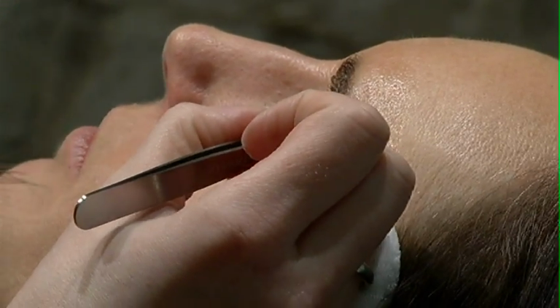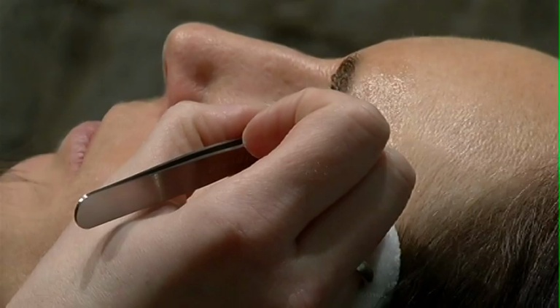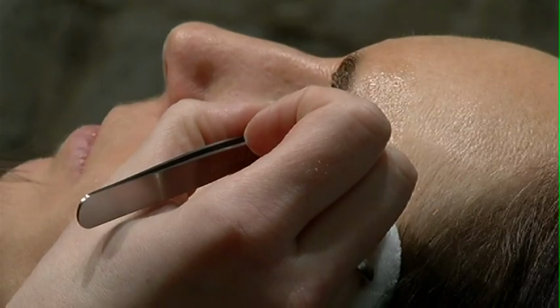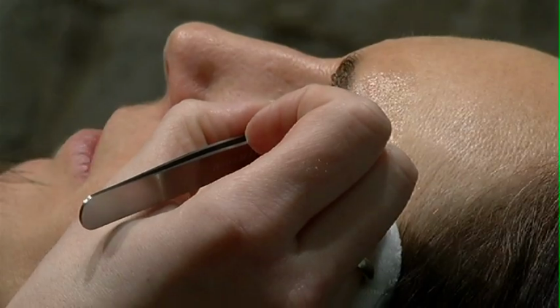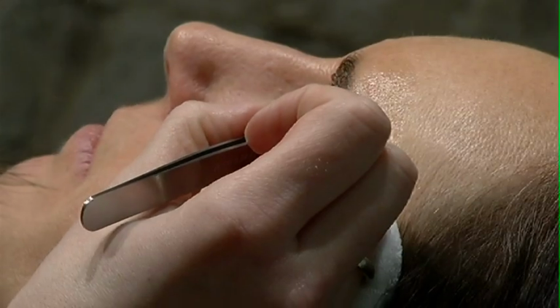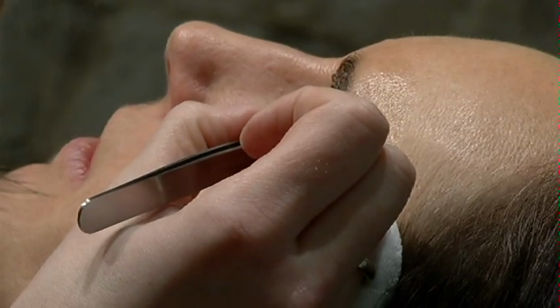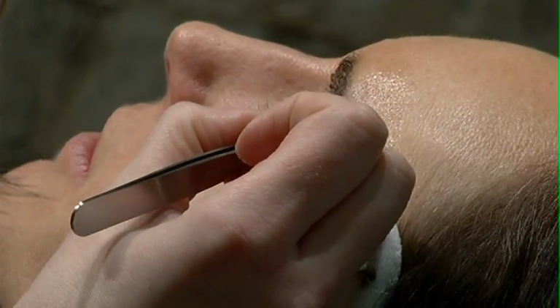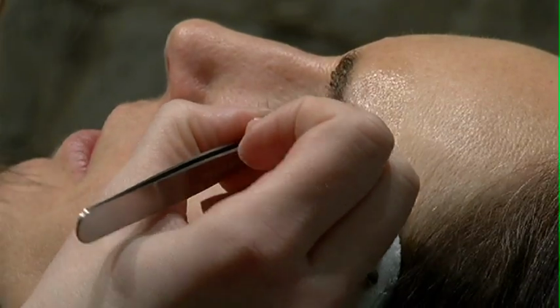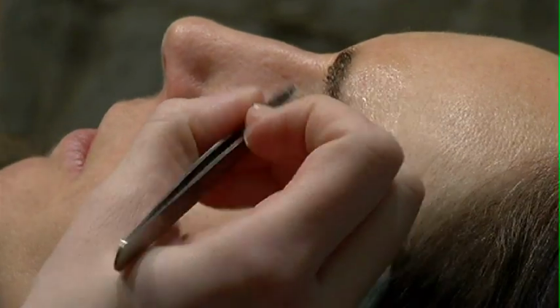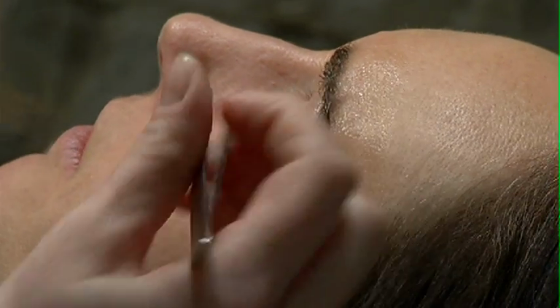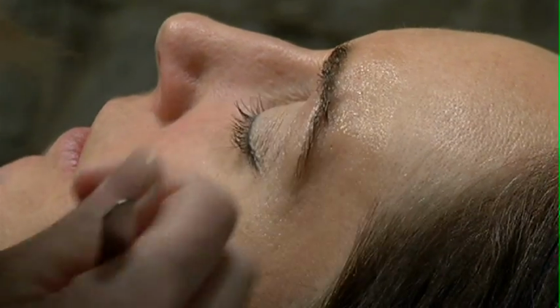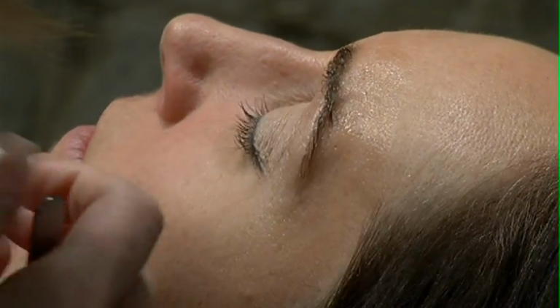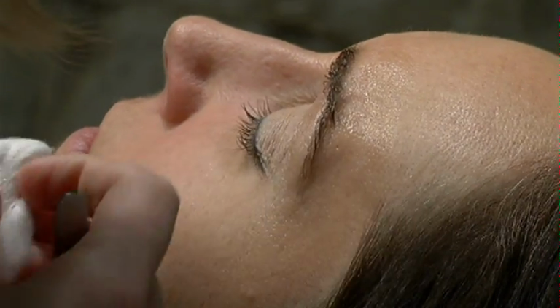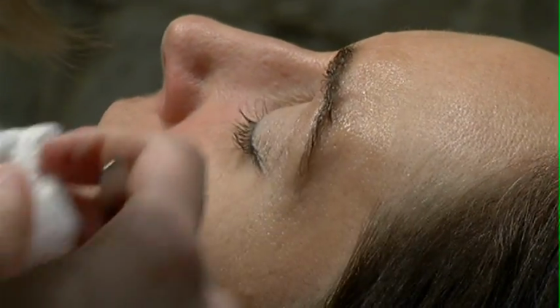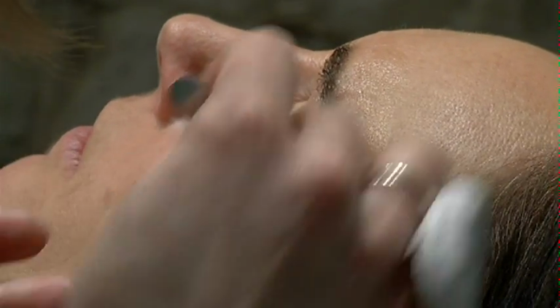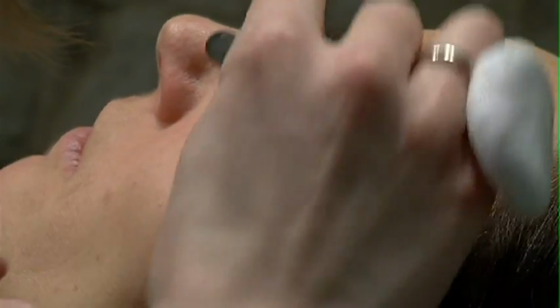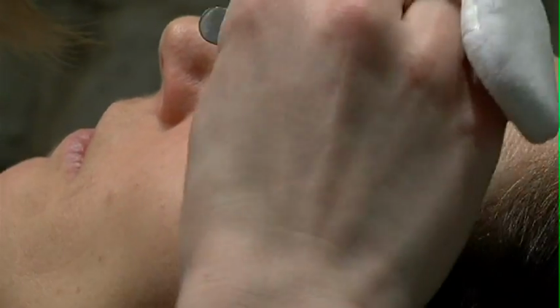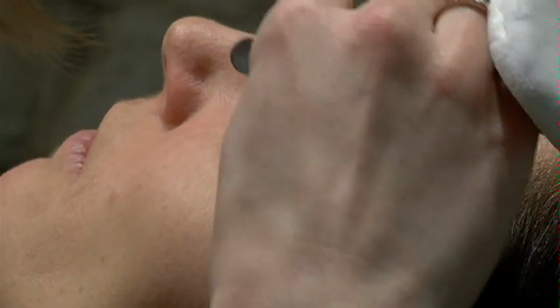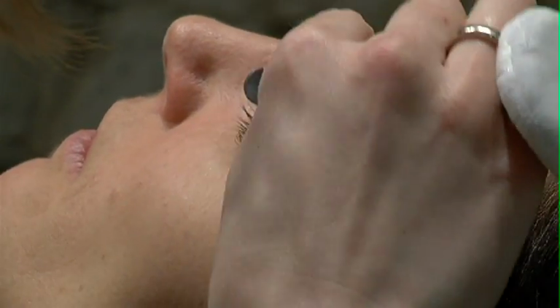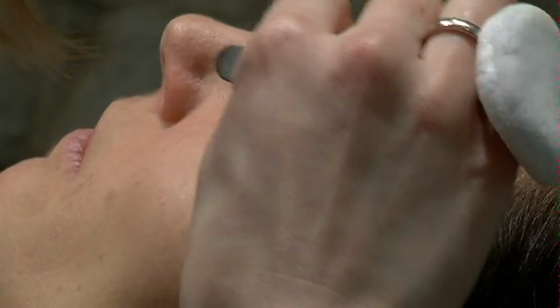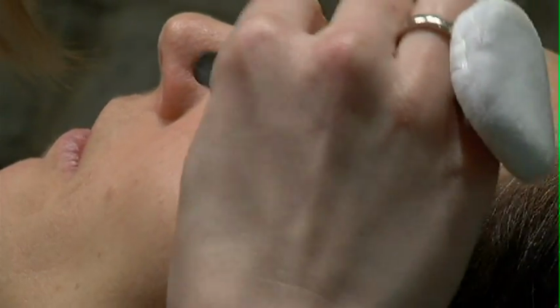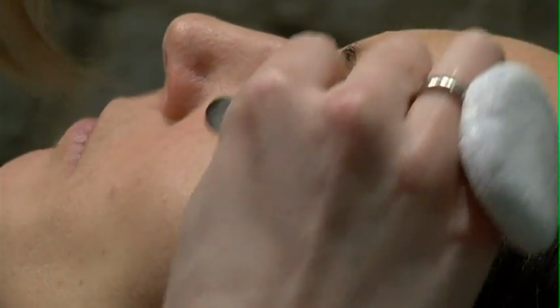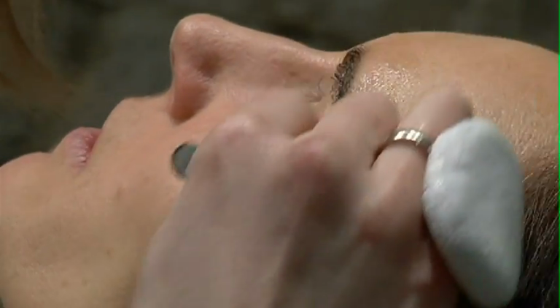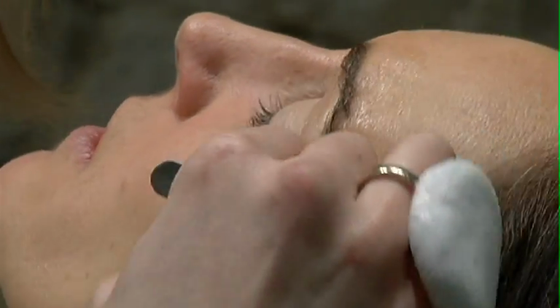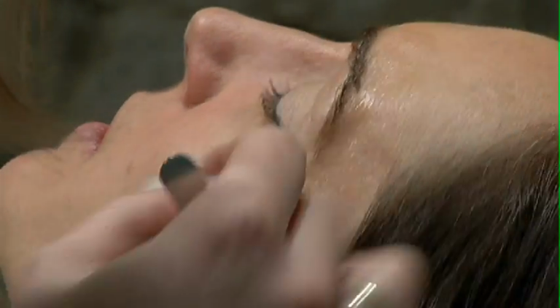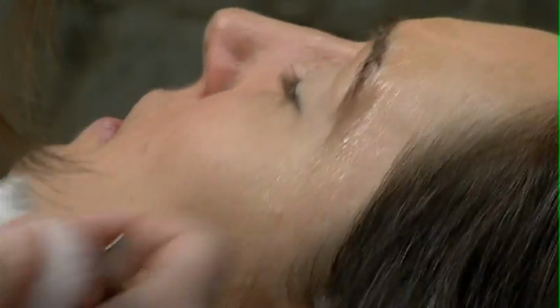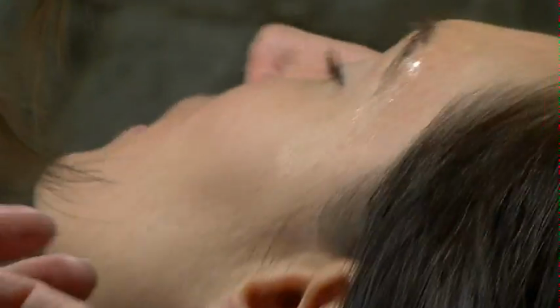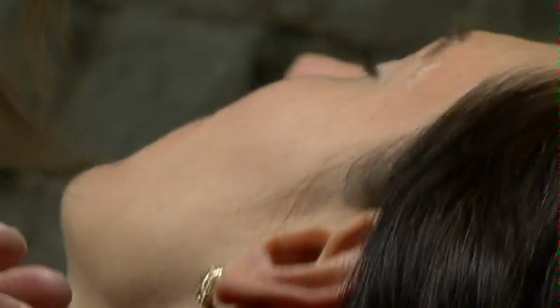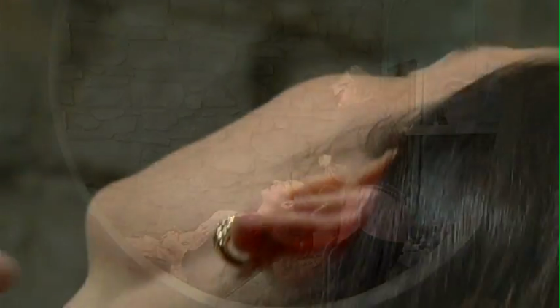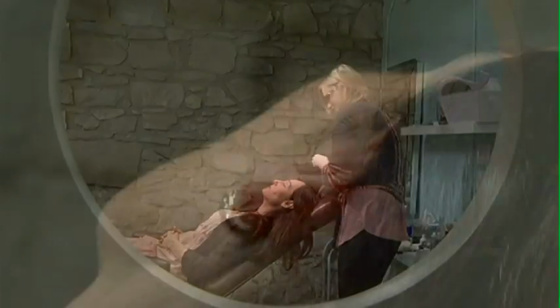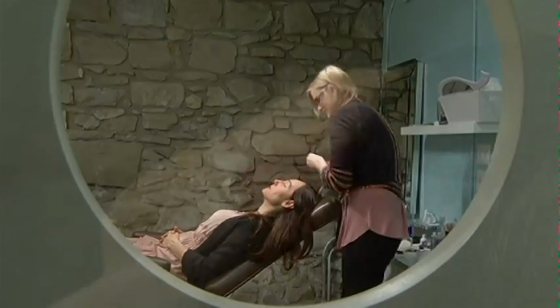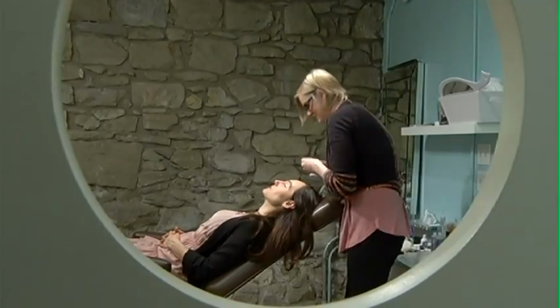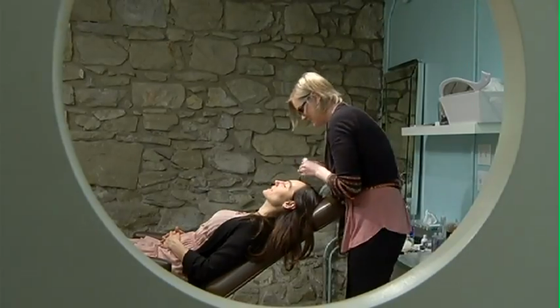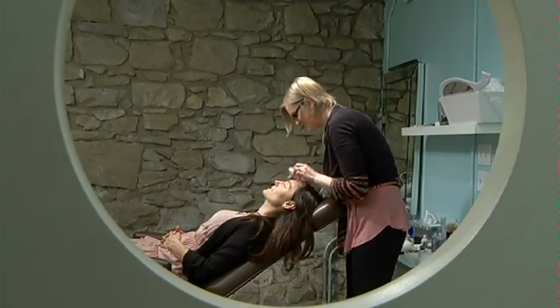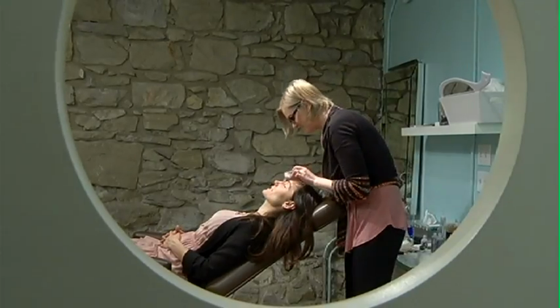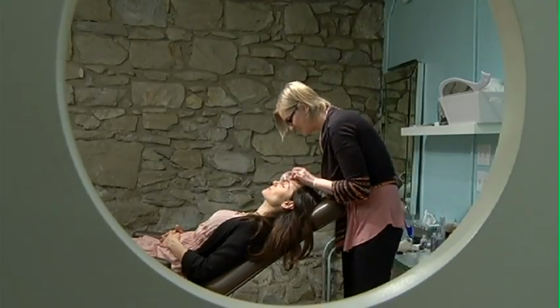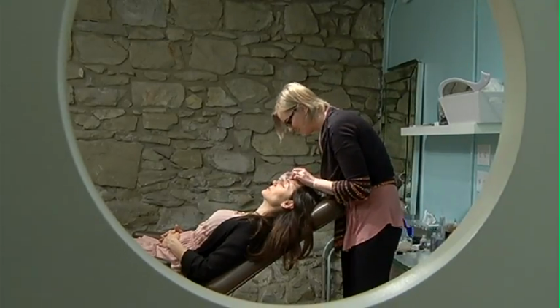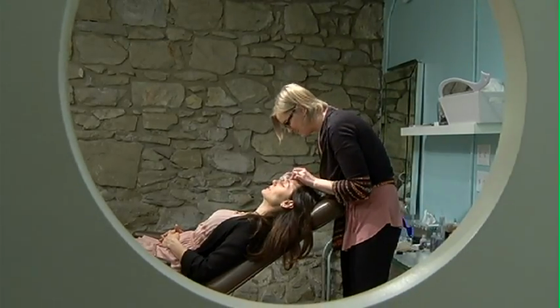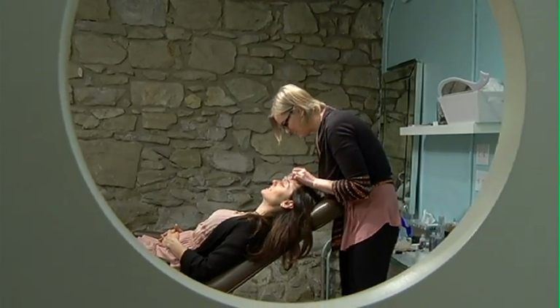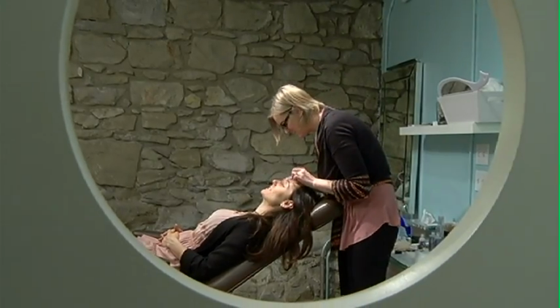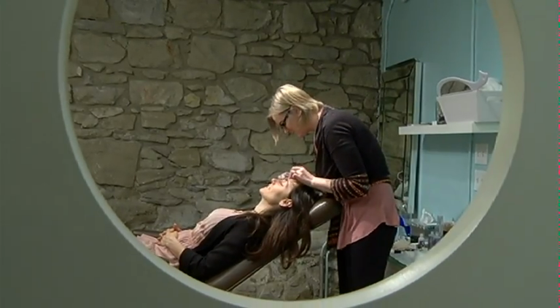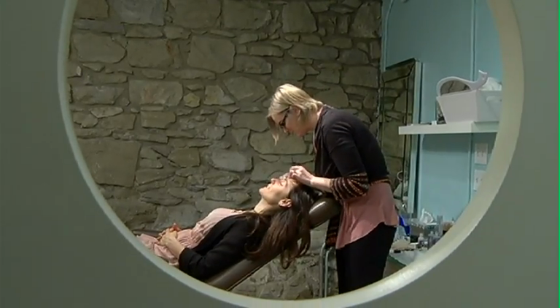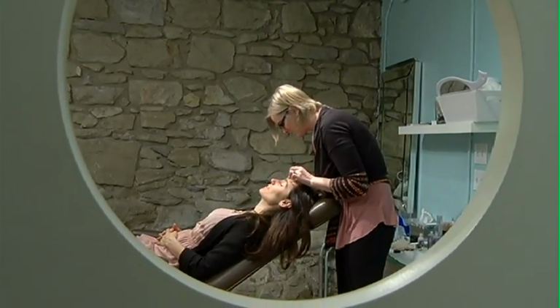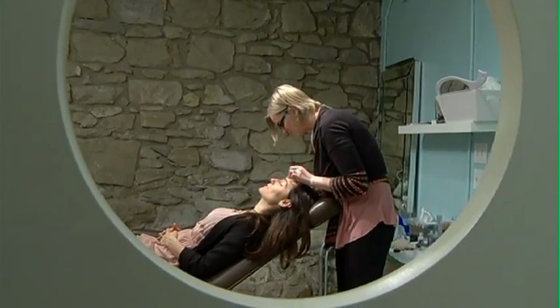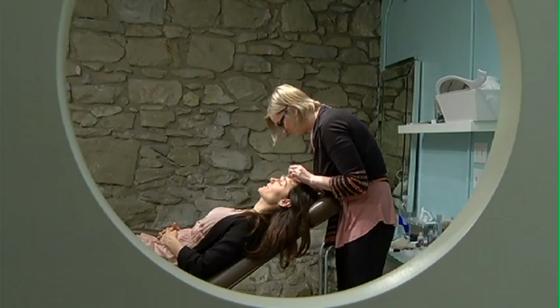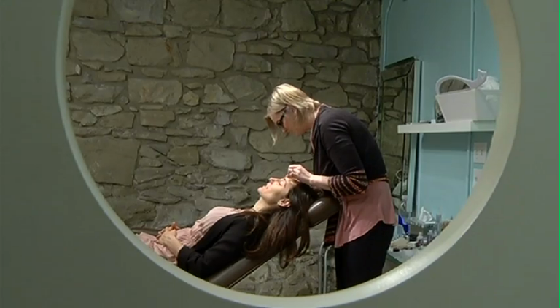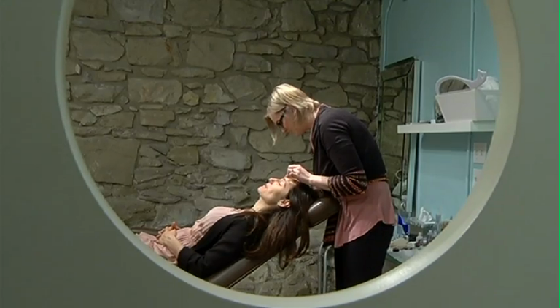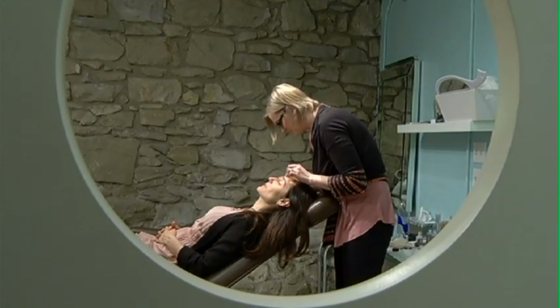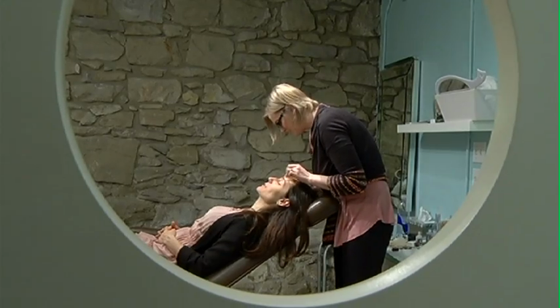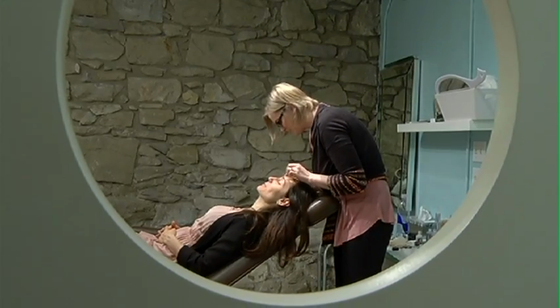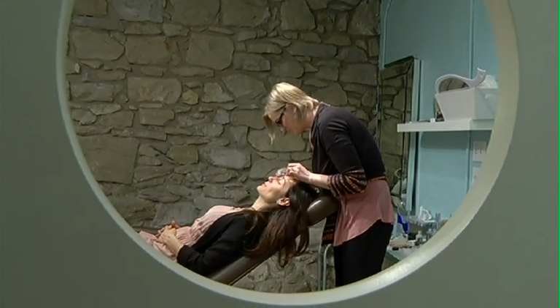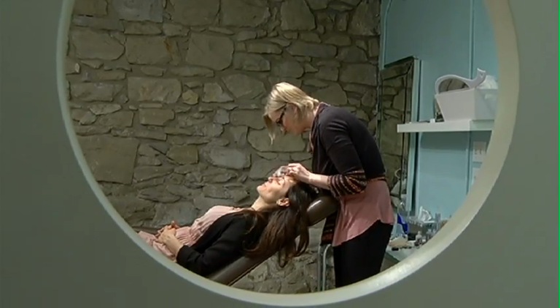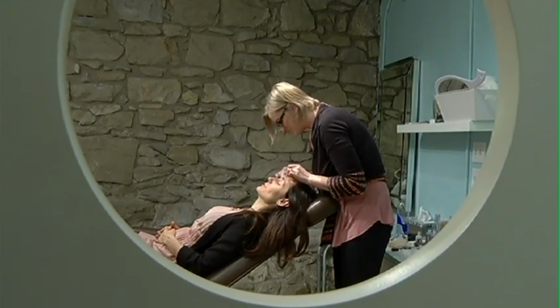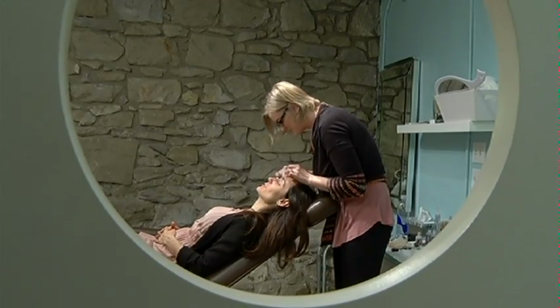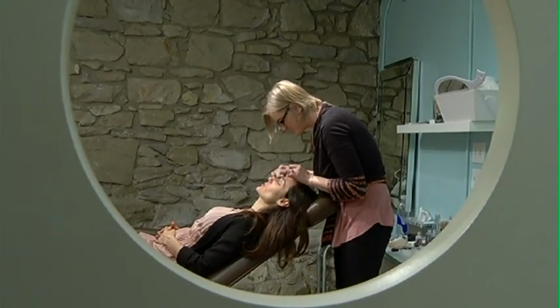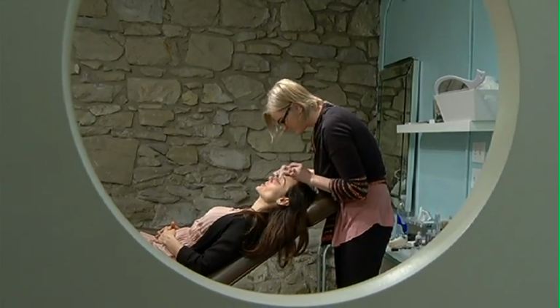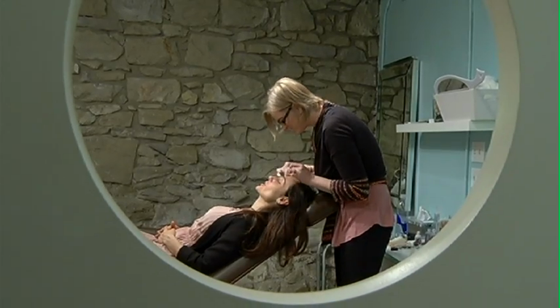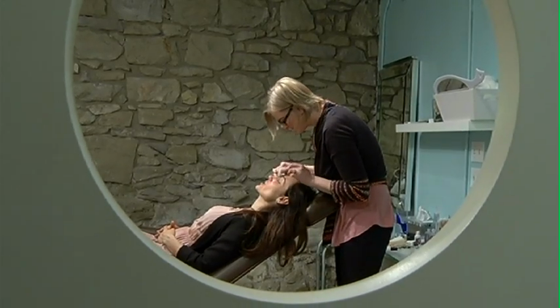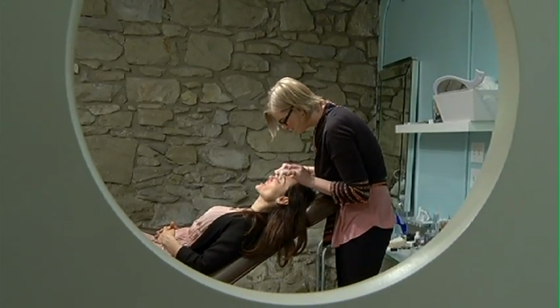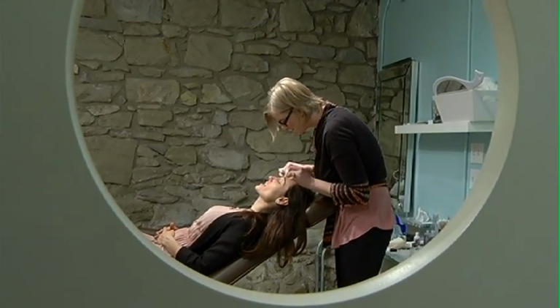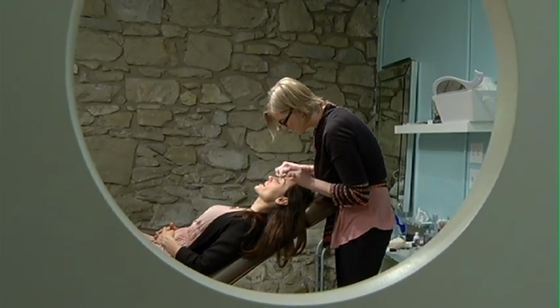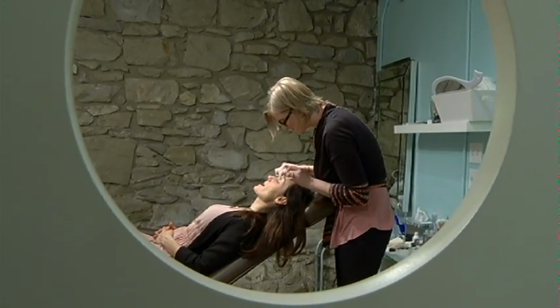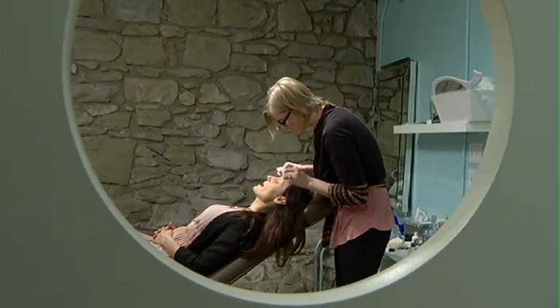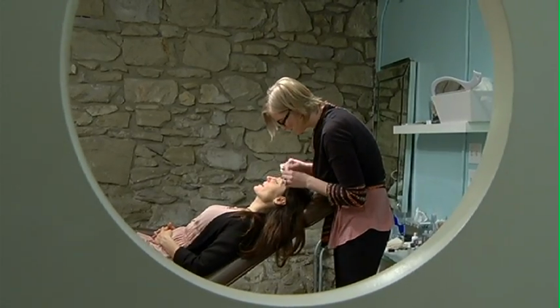Well there you have it — the ins and outs of brows. Maybe a brow sculpt could be in your future. For Go Calgary, I'm Lisa Walansky.